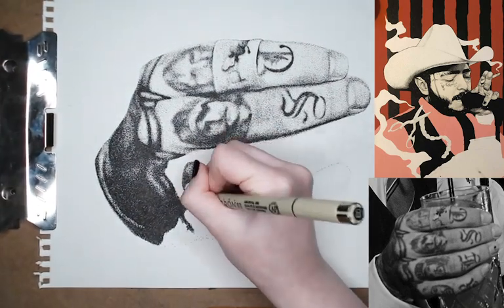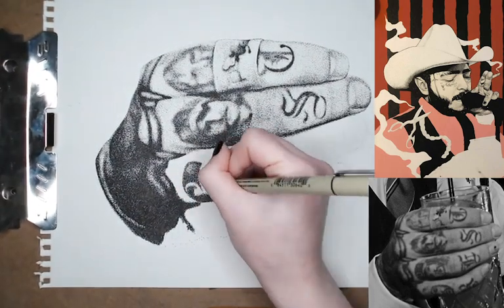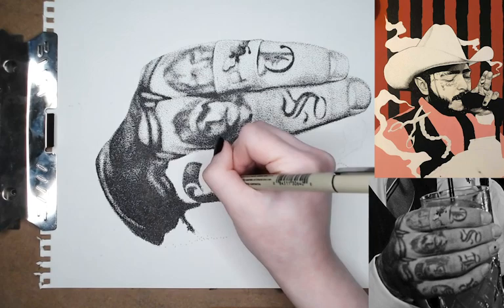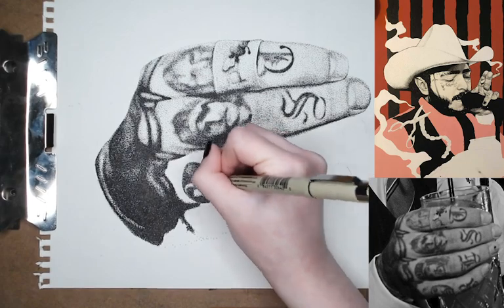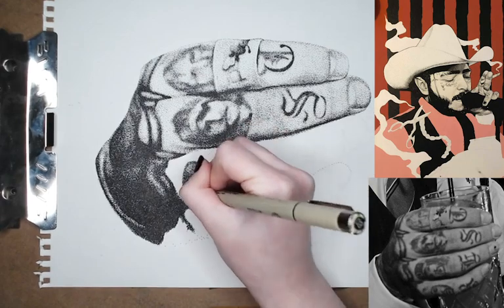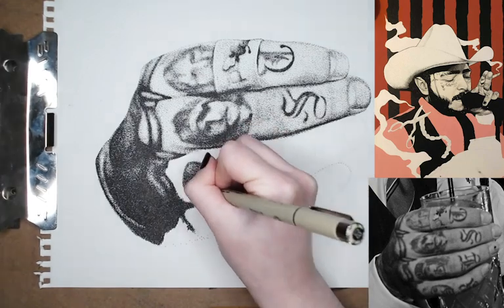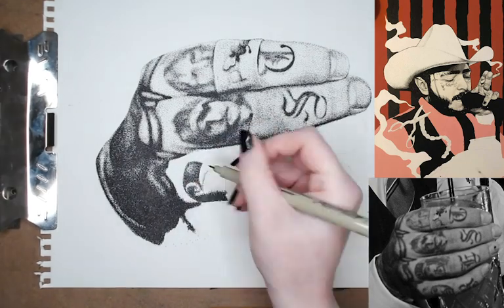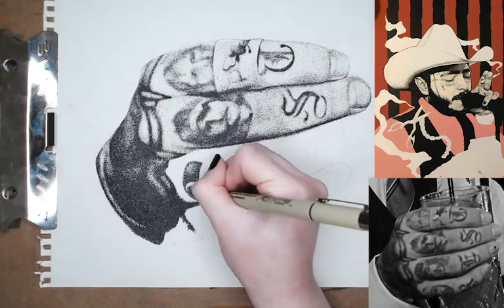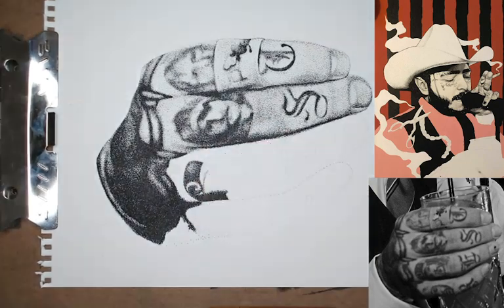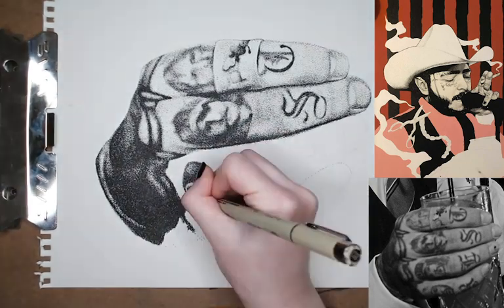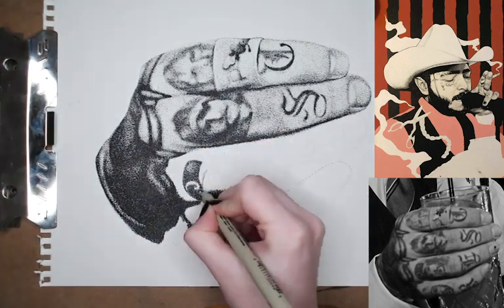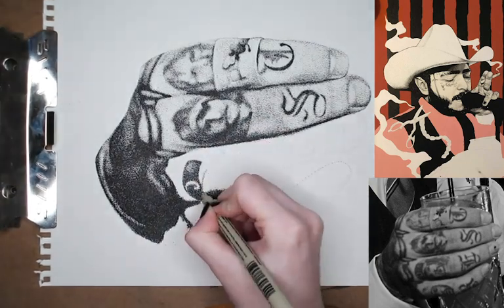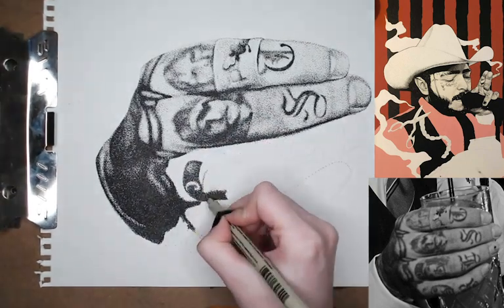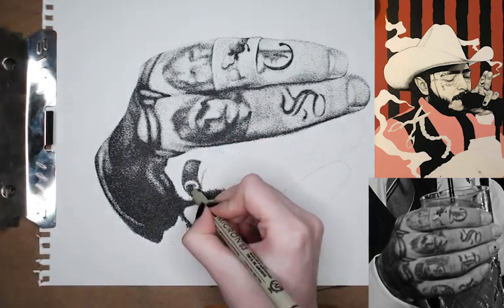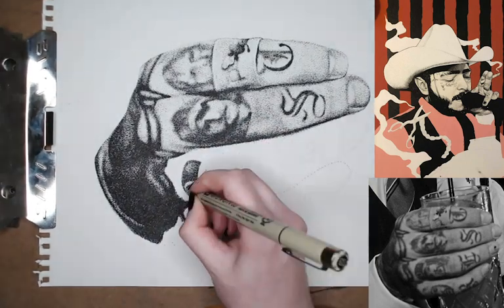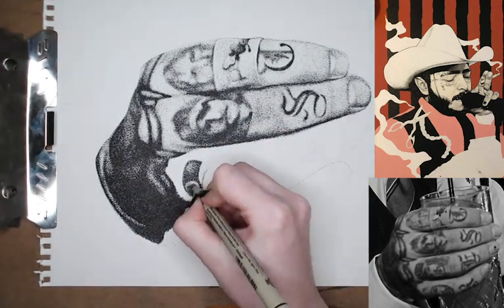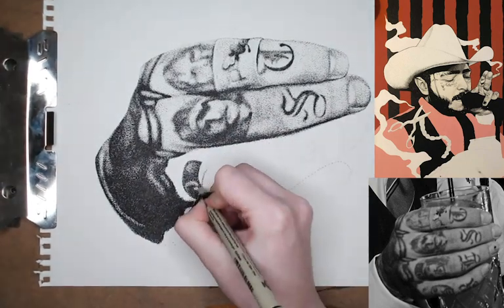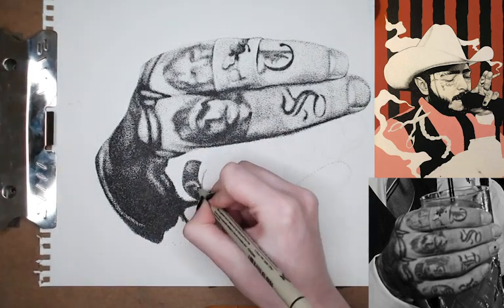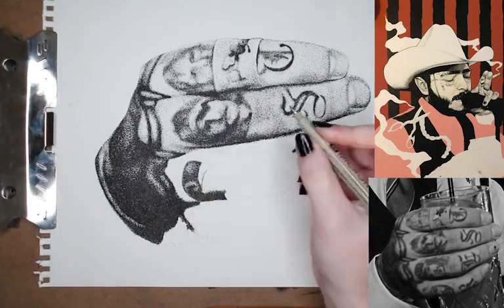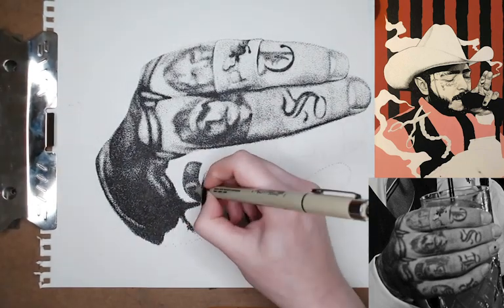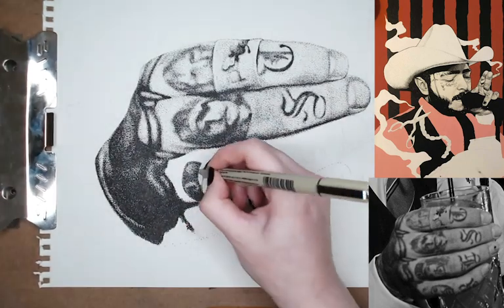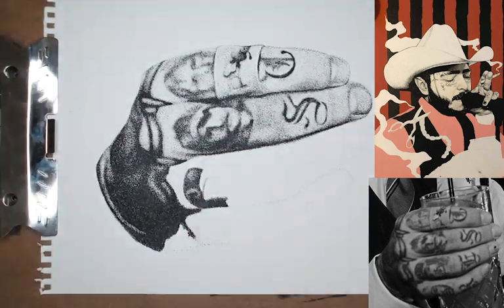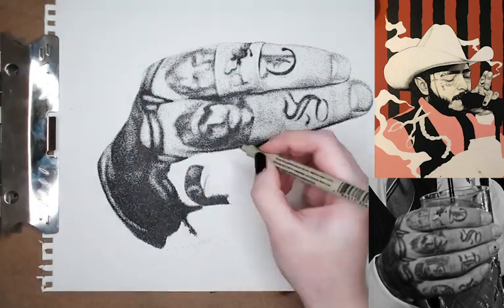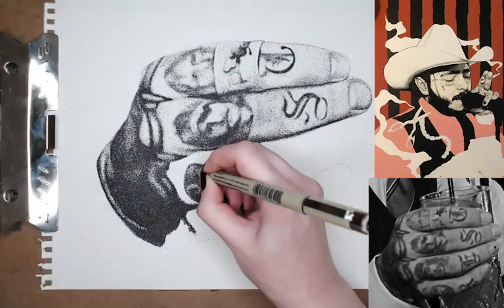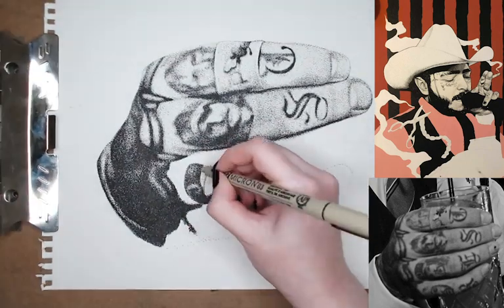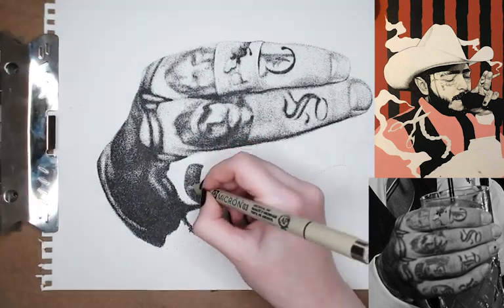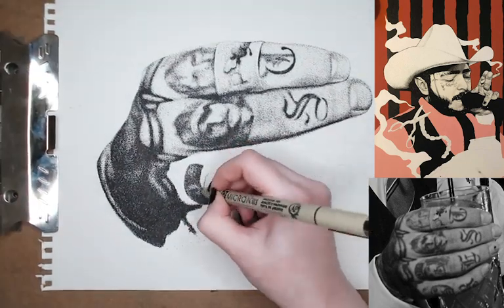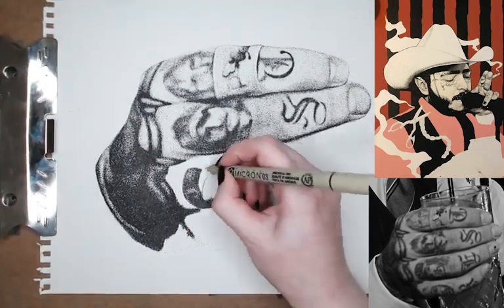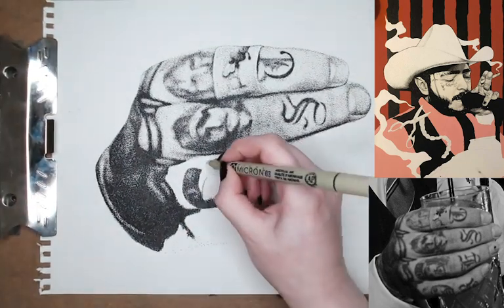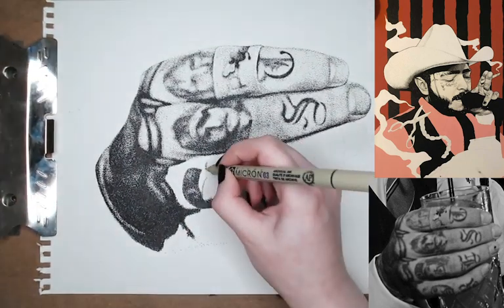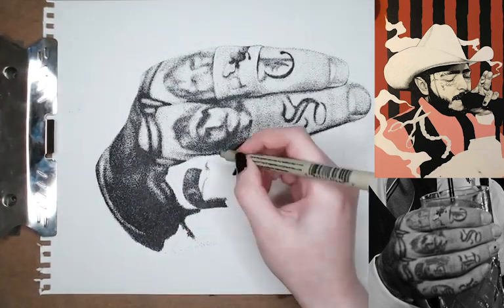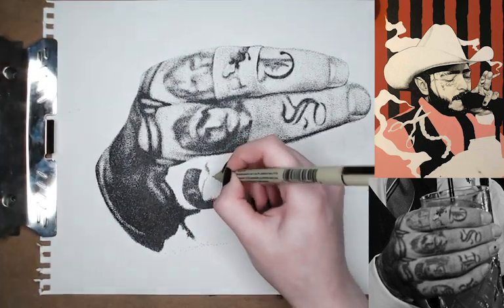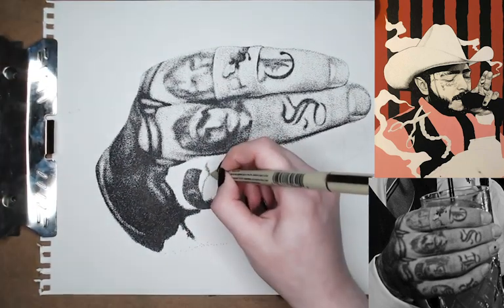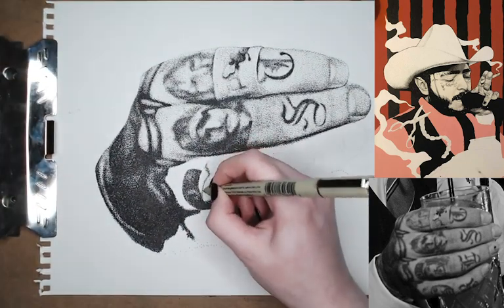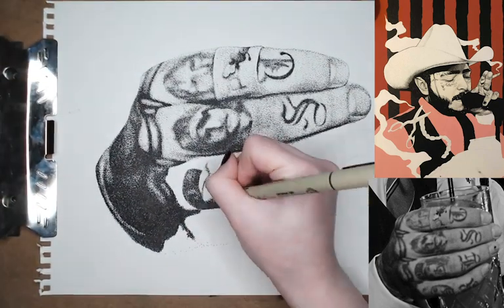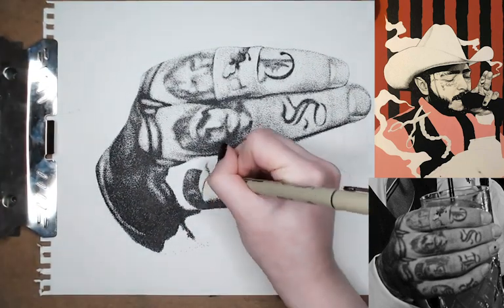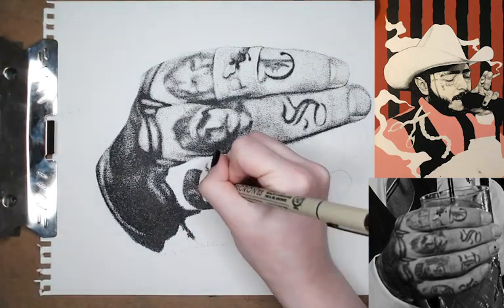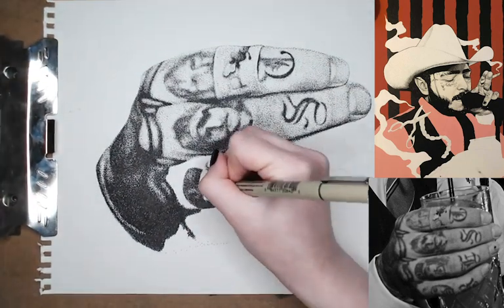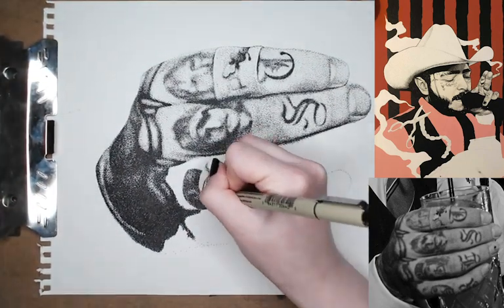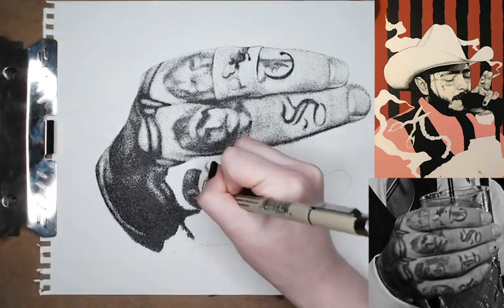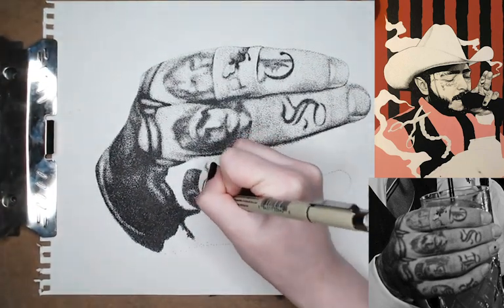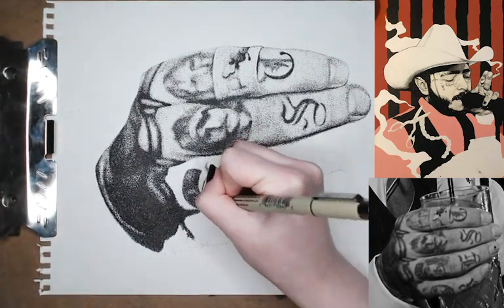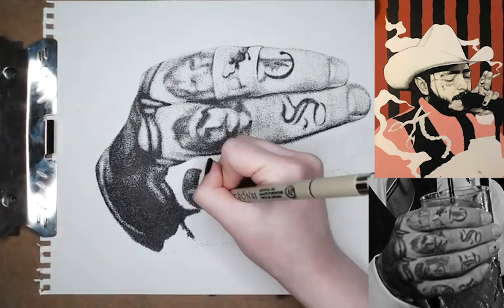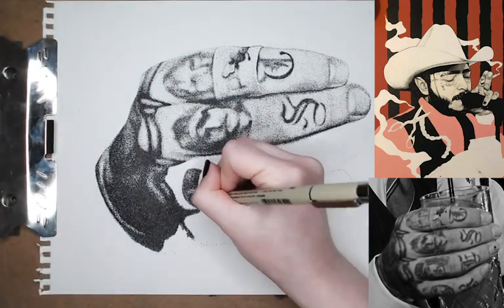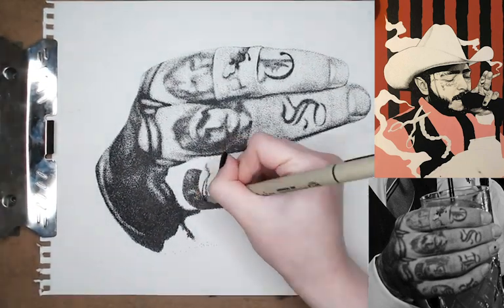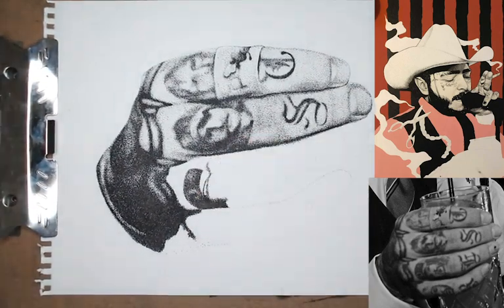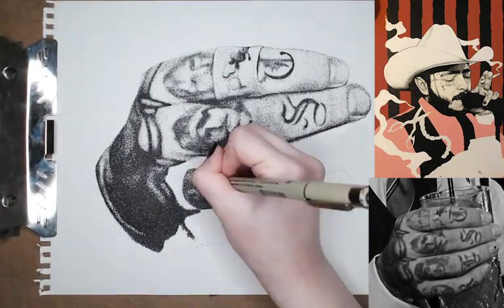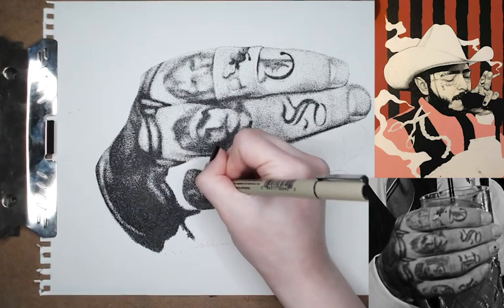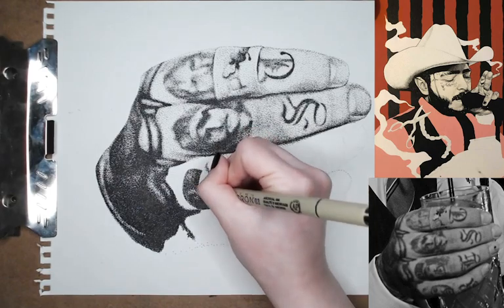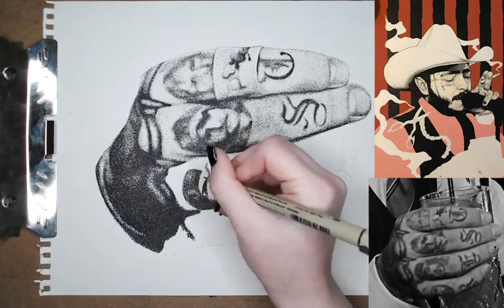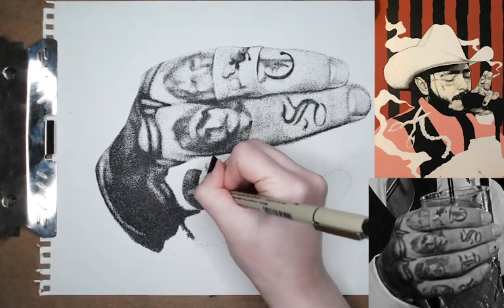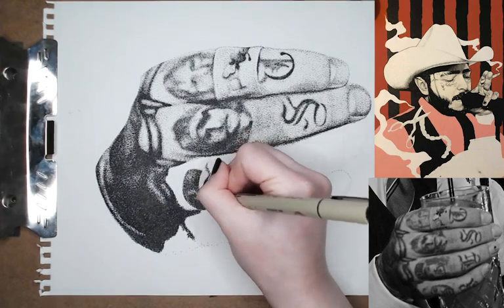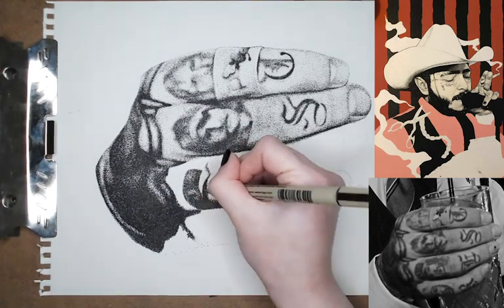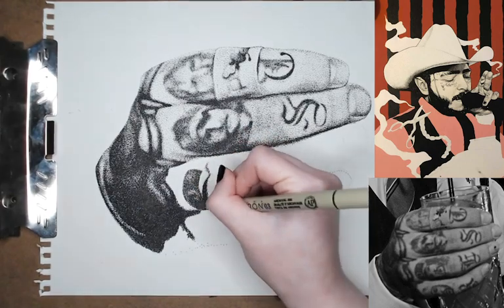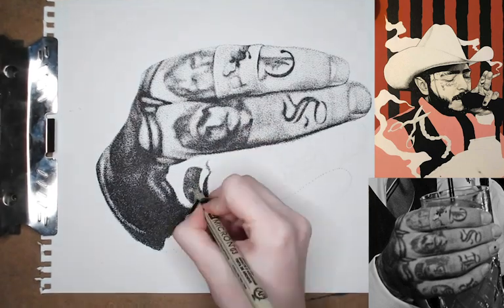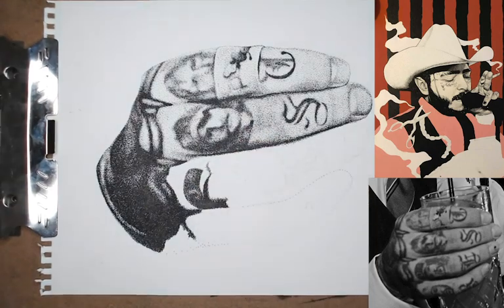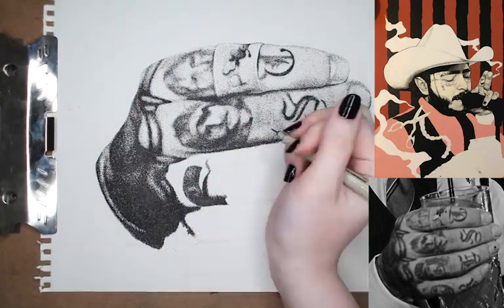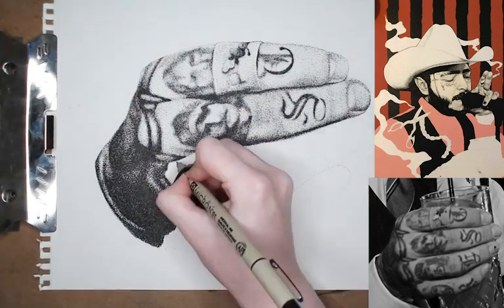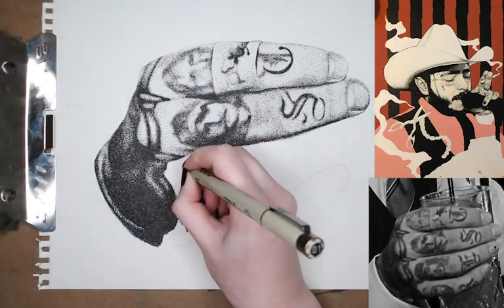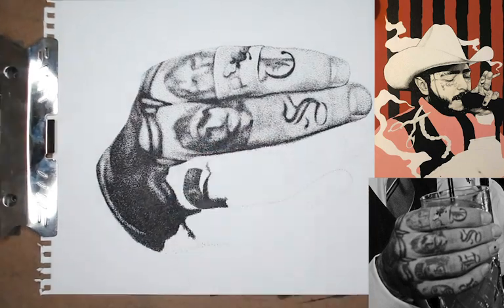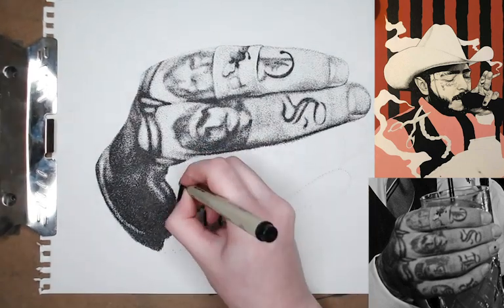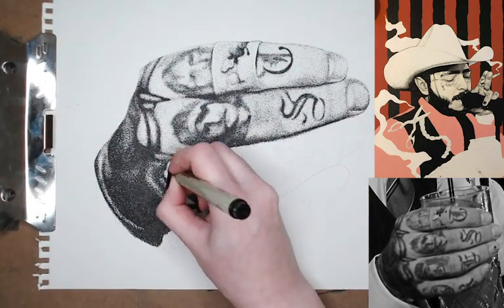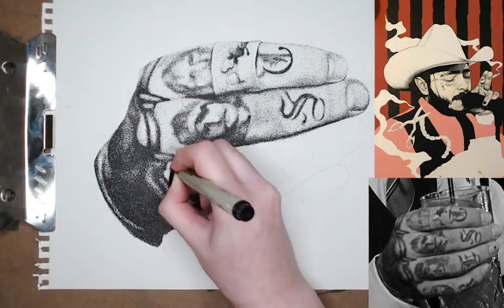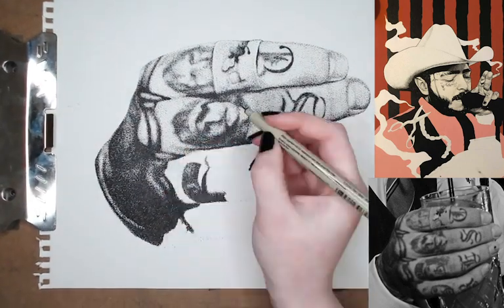I wanted the skin to kind of stand out, so I chose this charcoal paper that has a texture to it that's really, really cool, and I'm really liking how it's standing out in the painting.